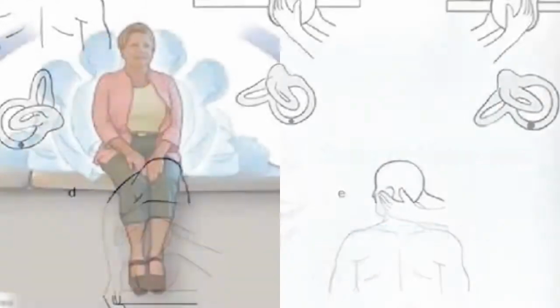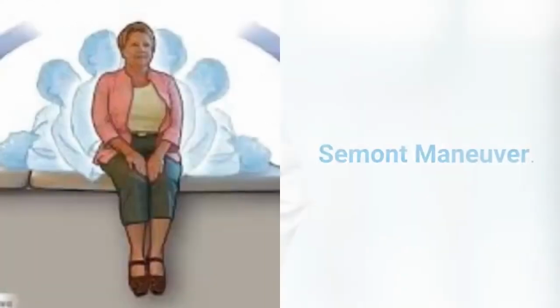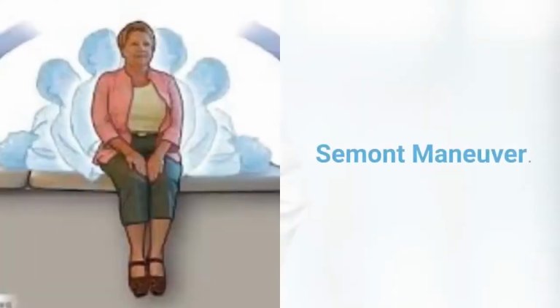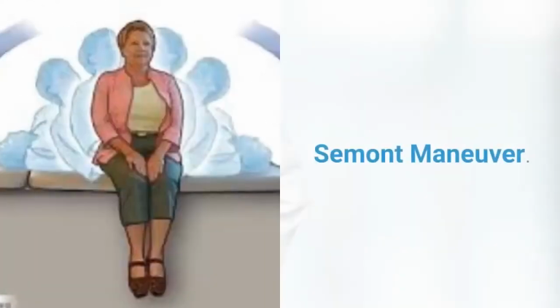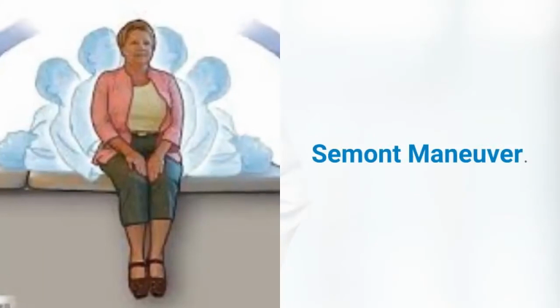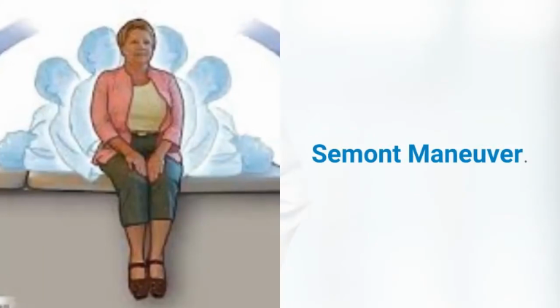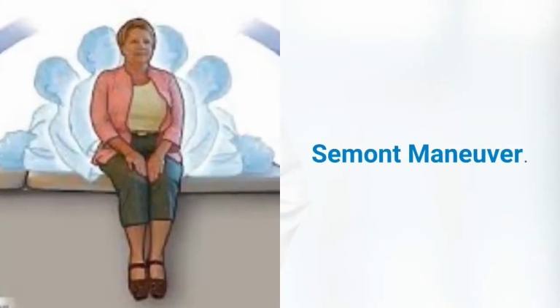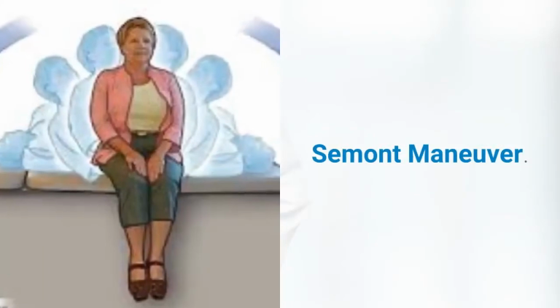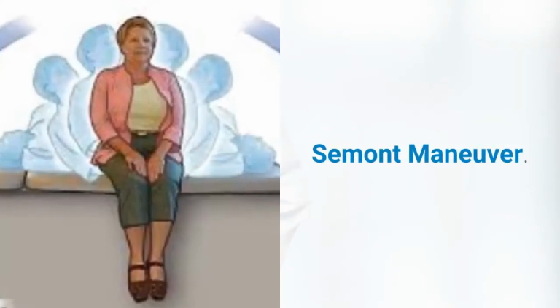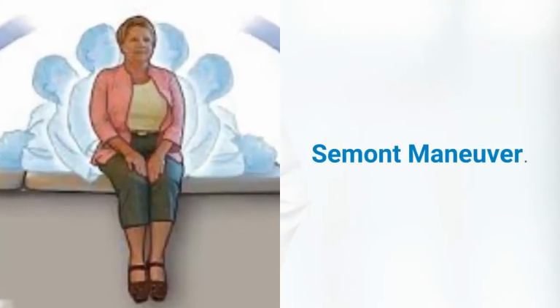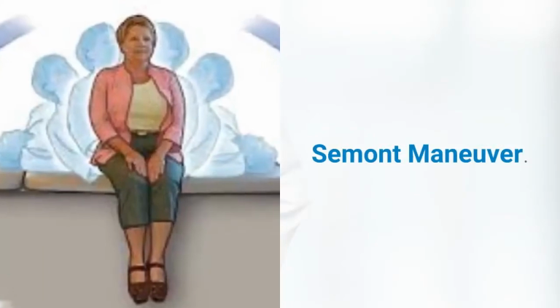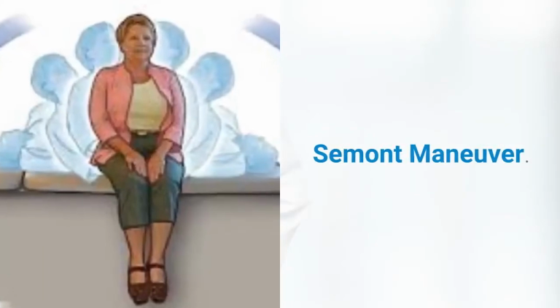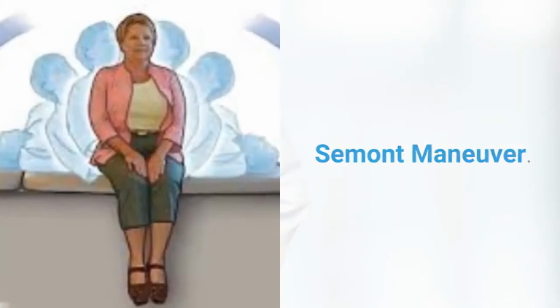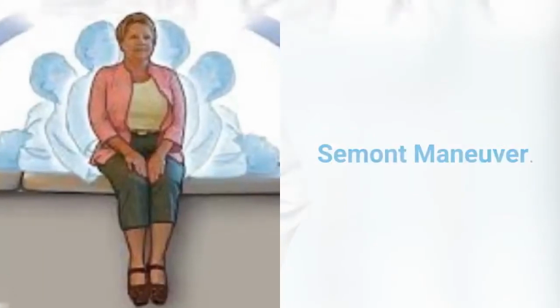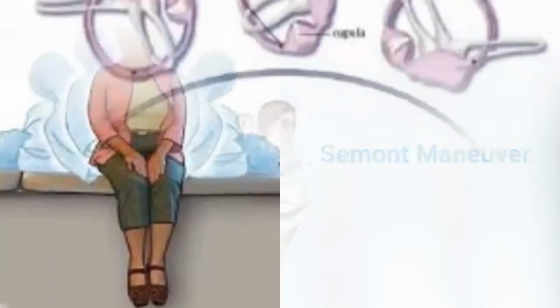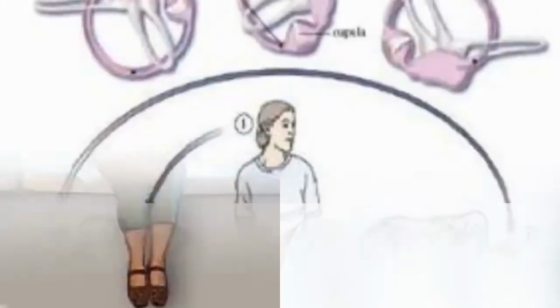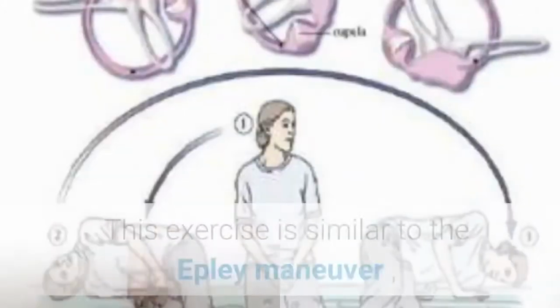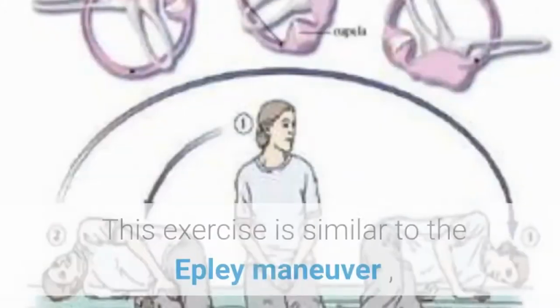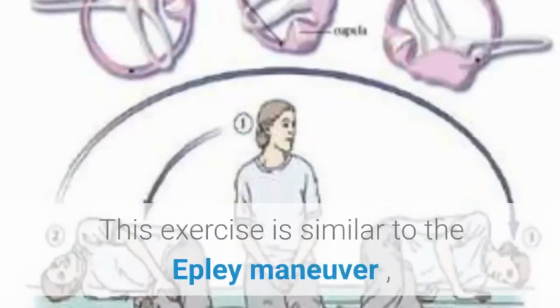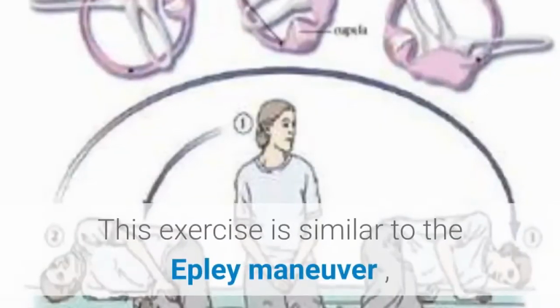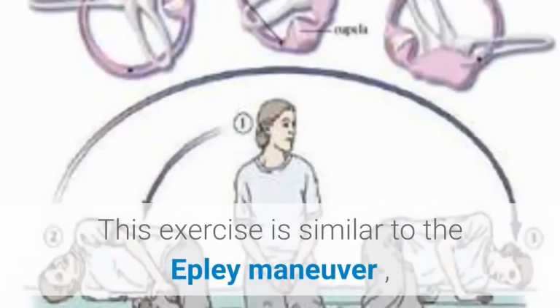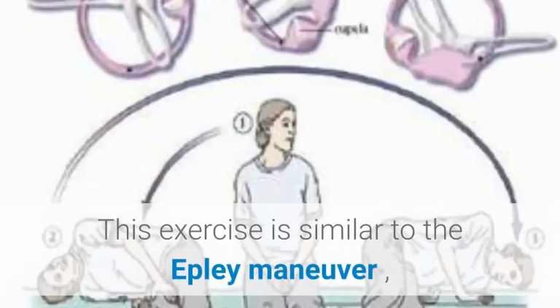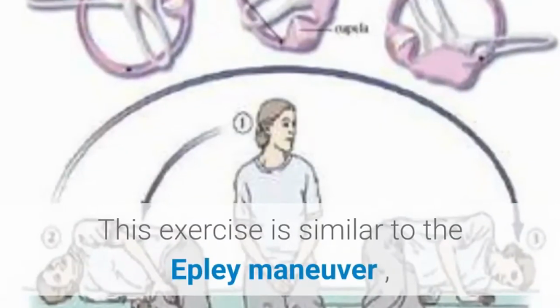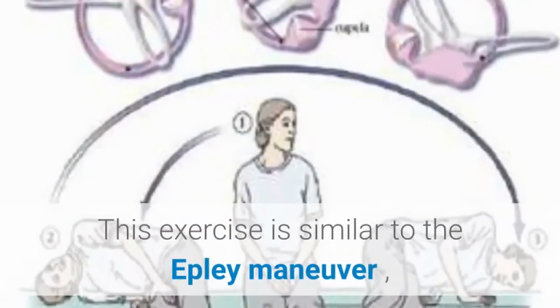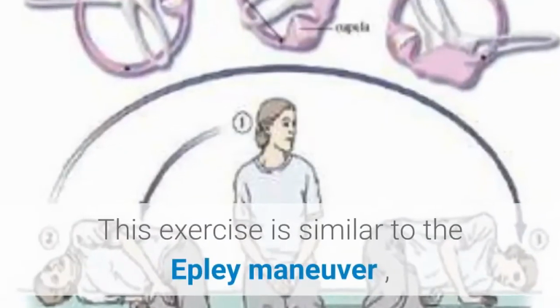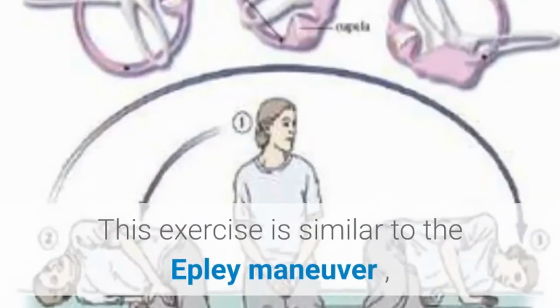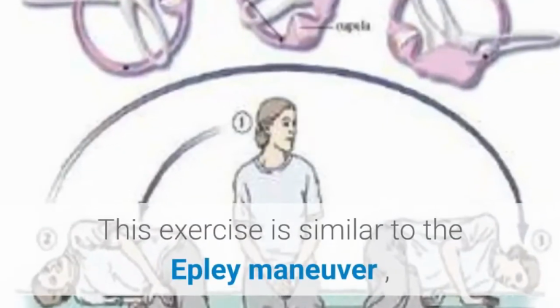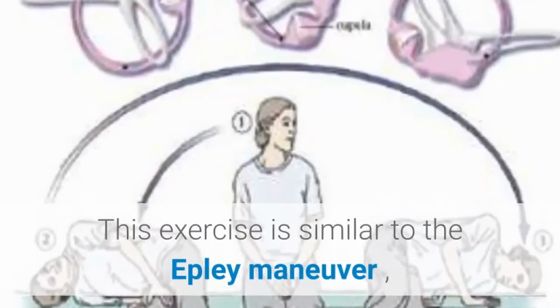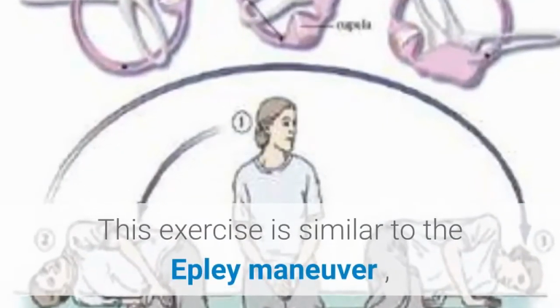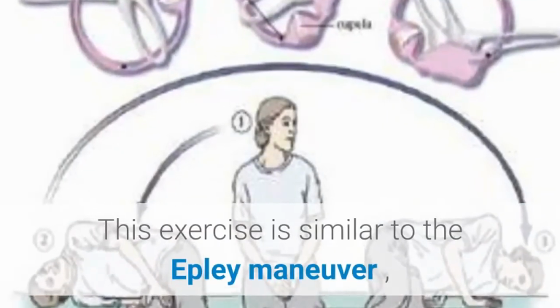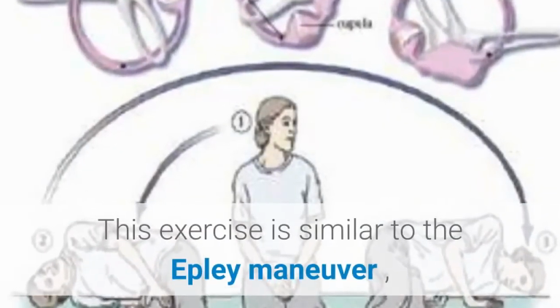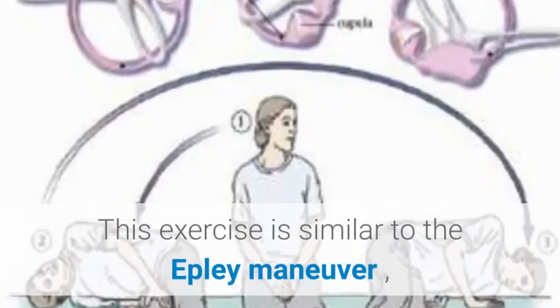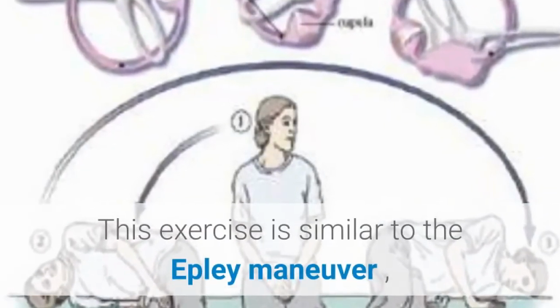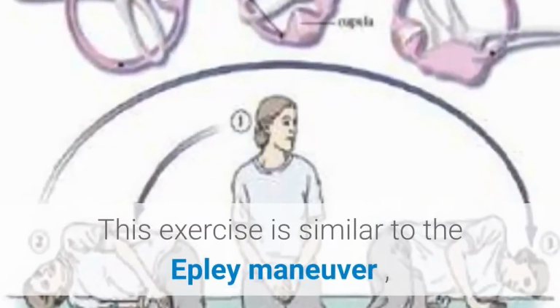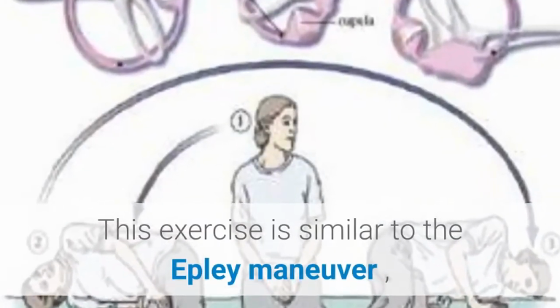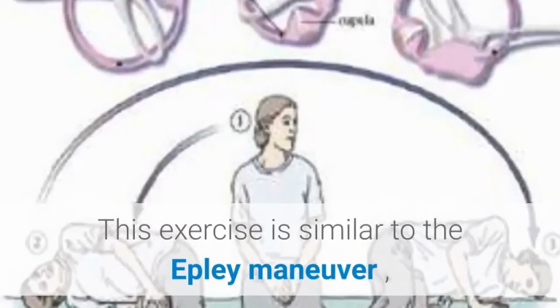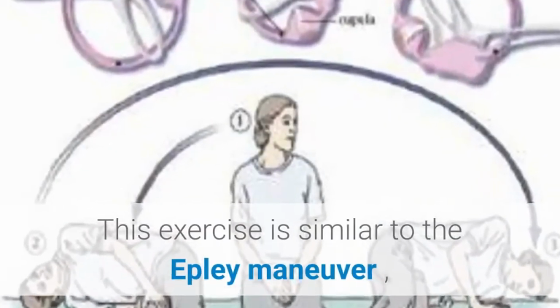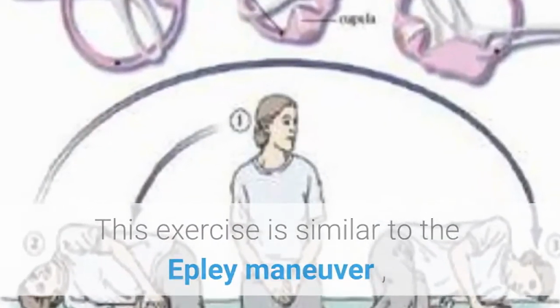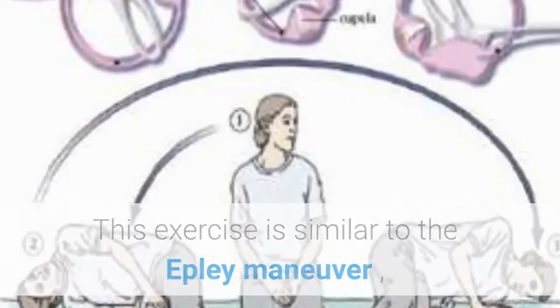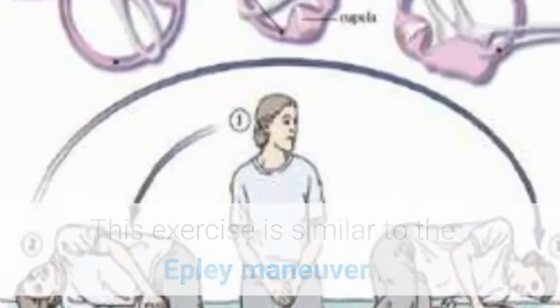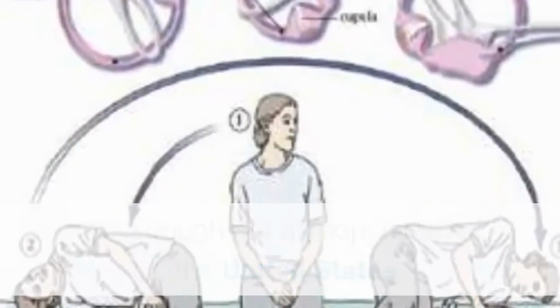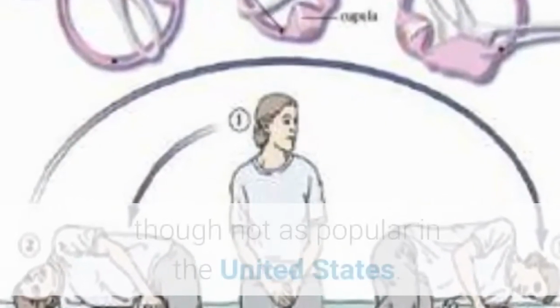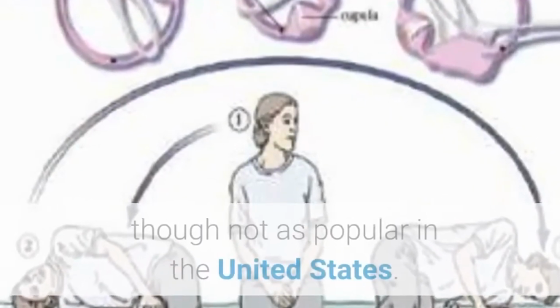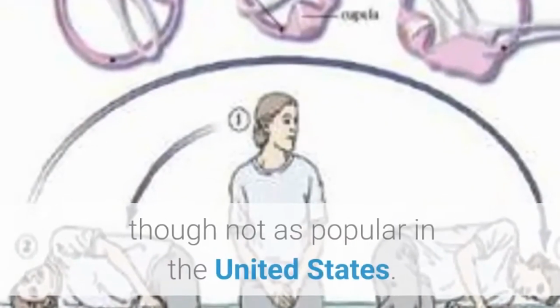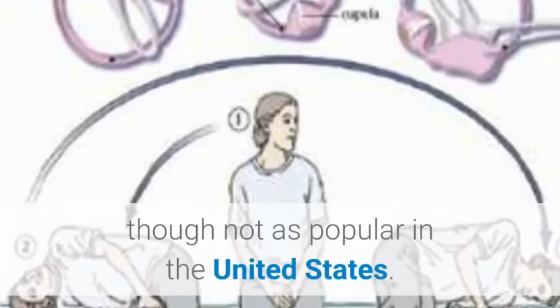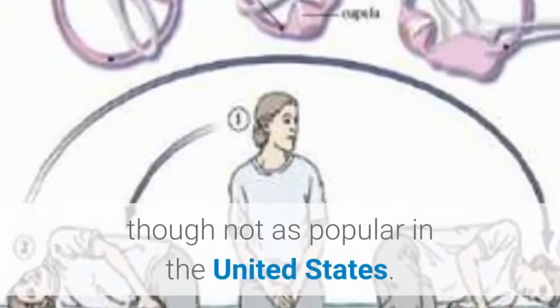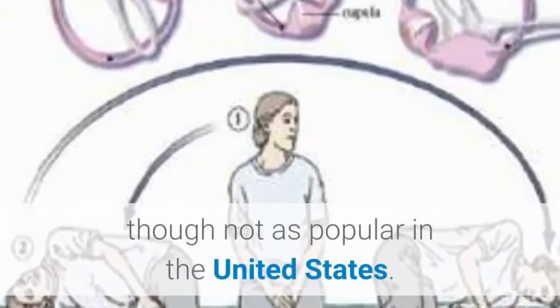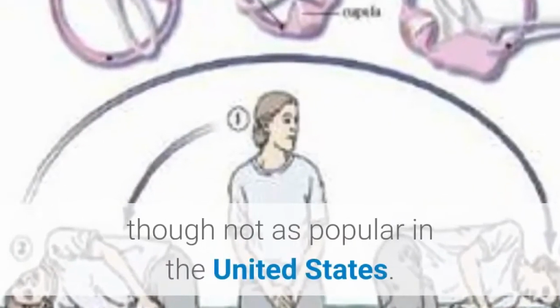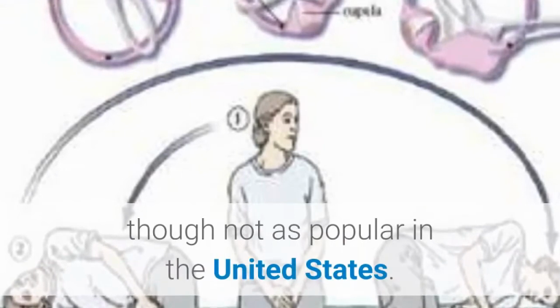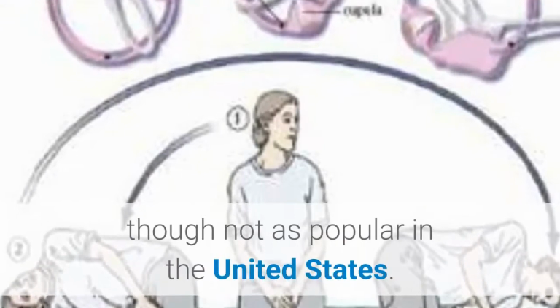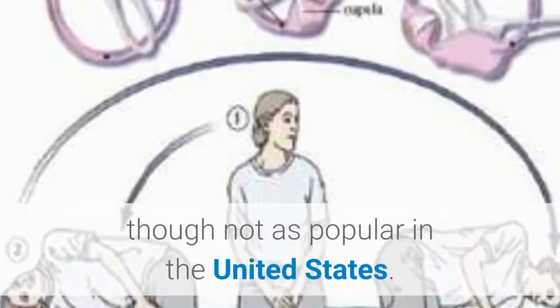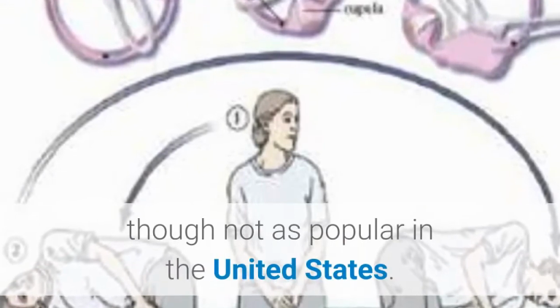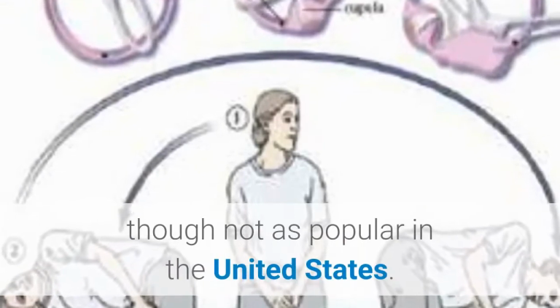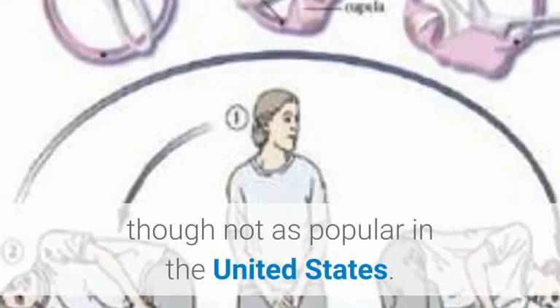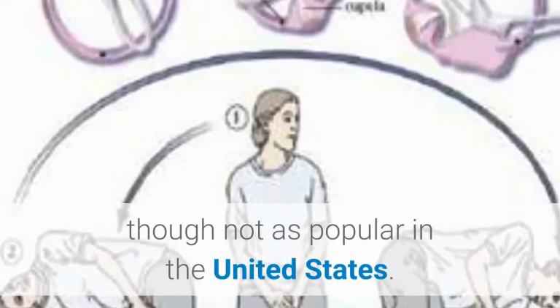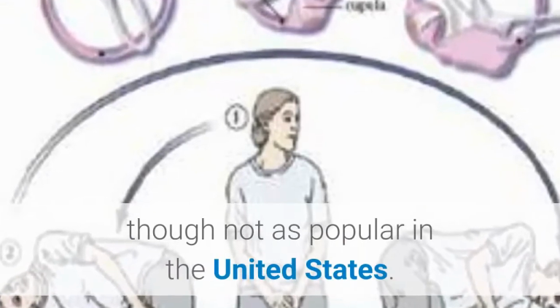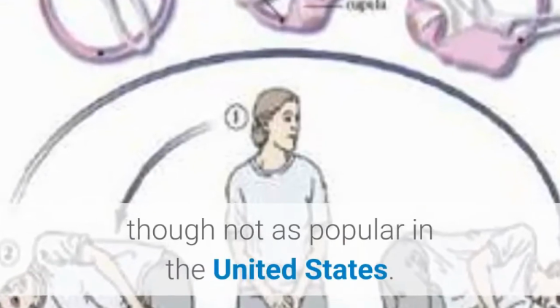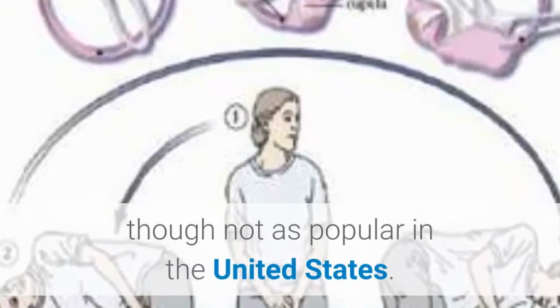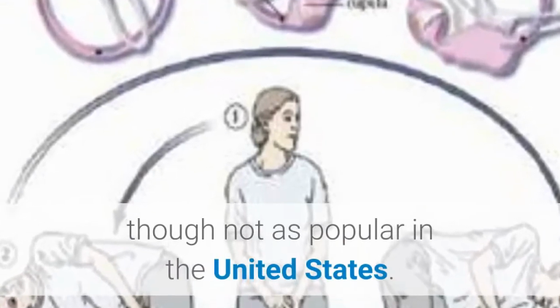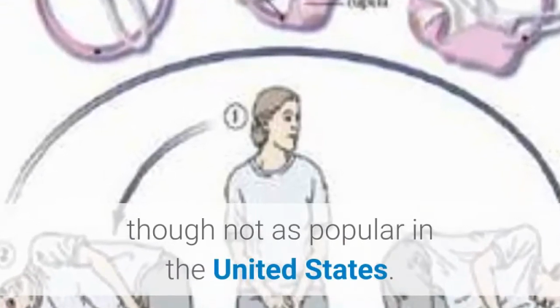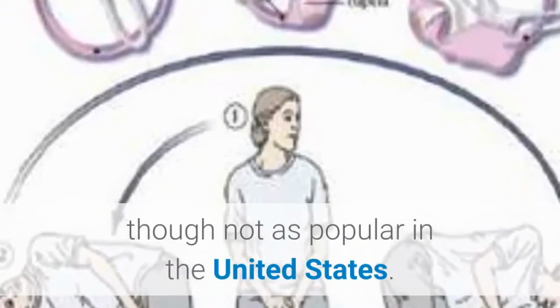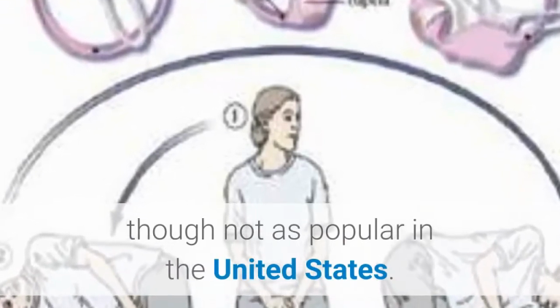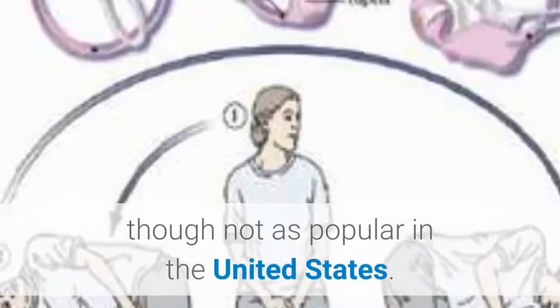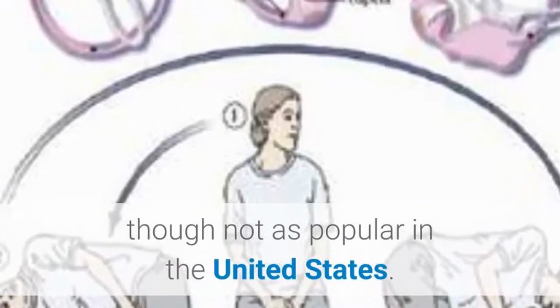Semont Maneuver. This exercise is similar to the Epley Maneuver, though not as popular in the United States.